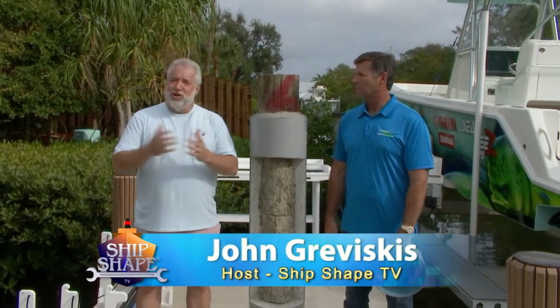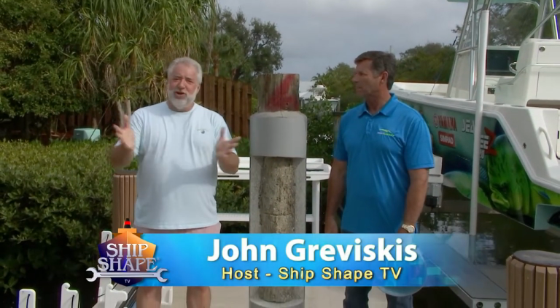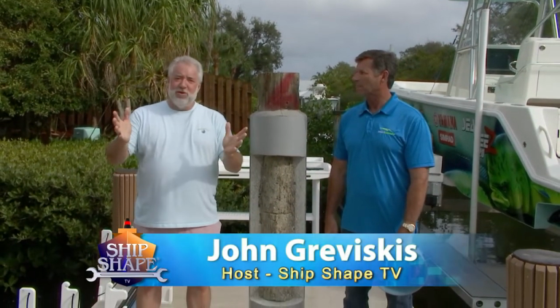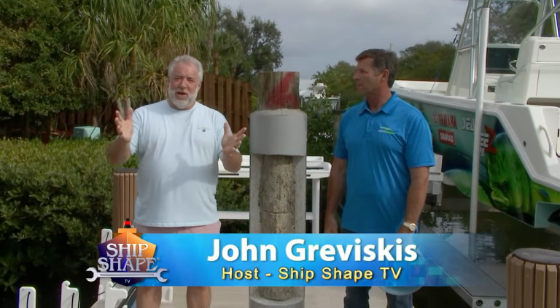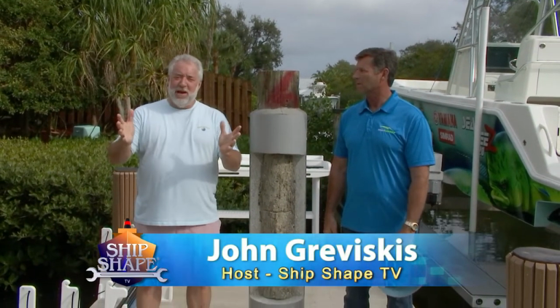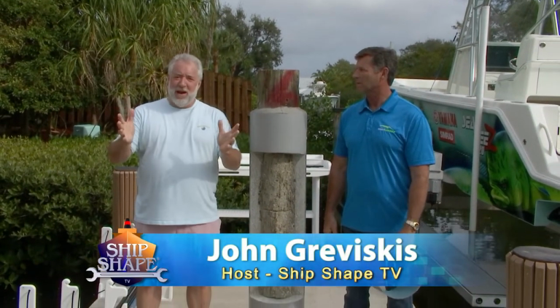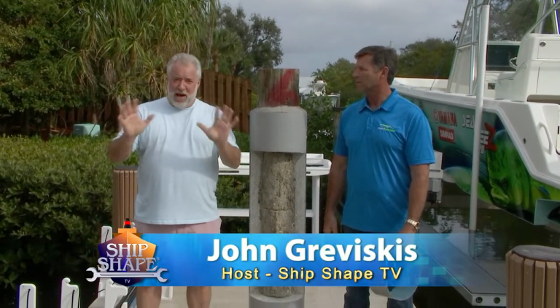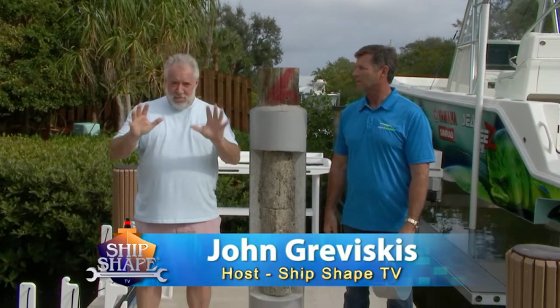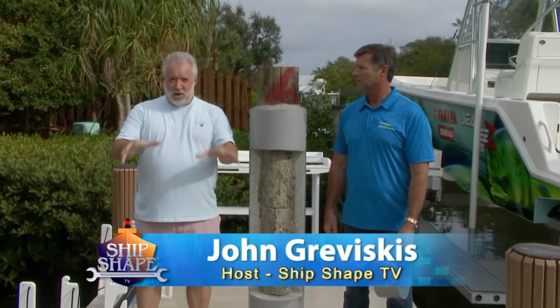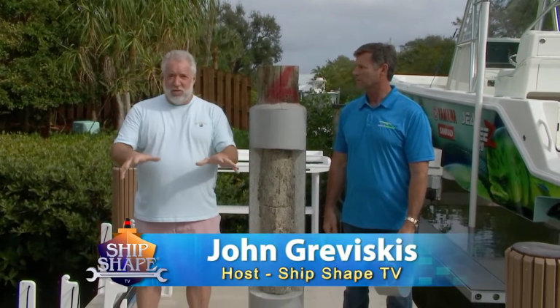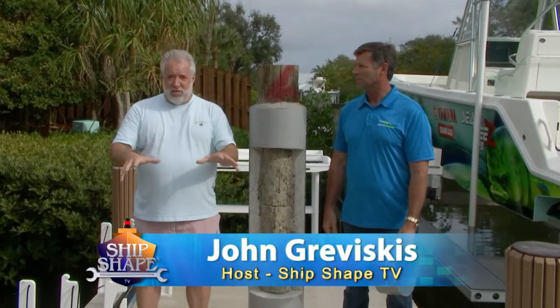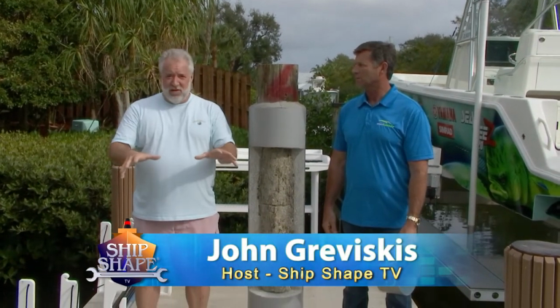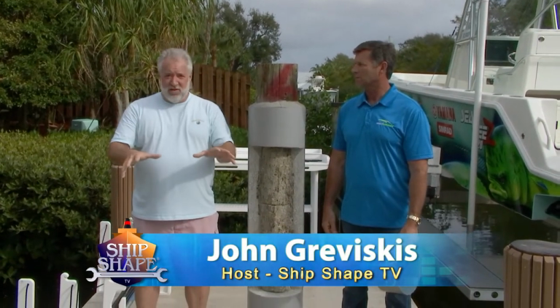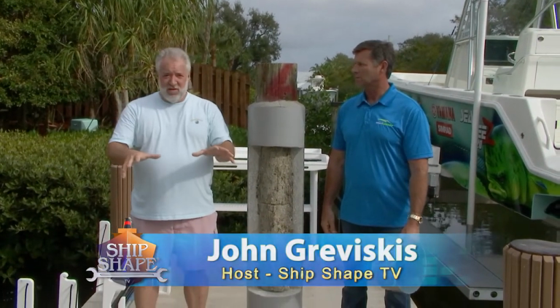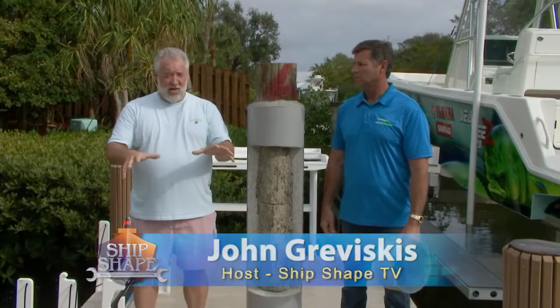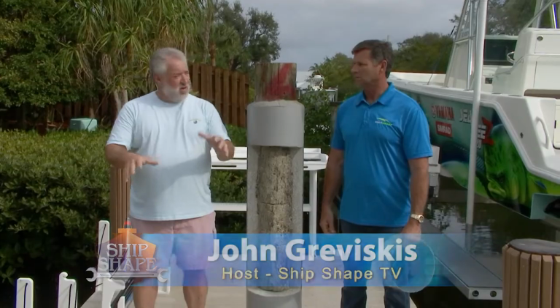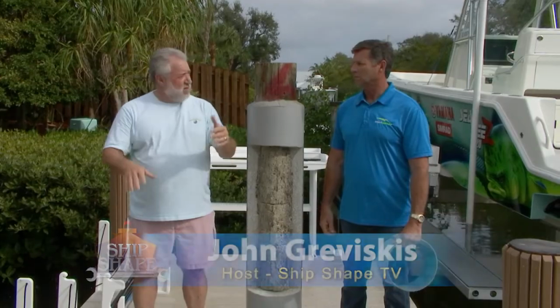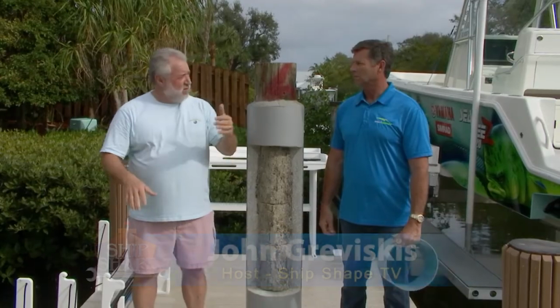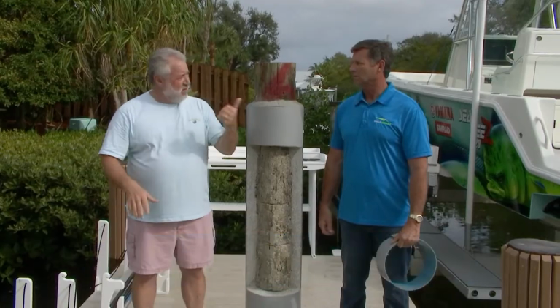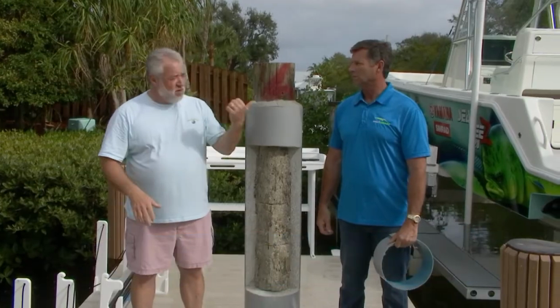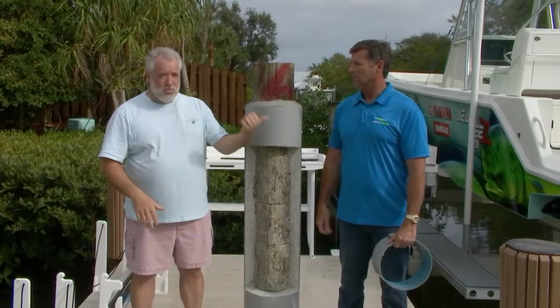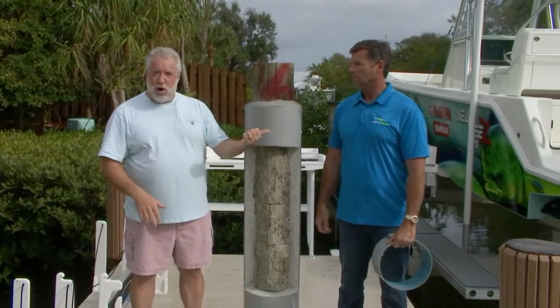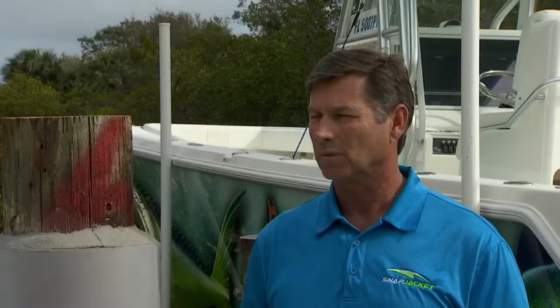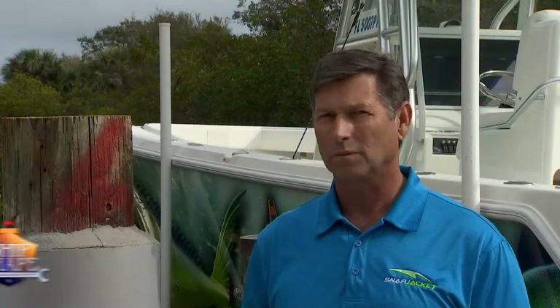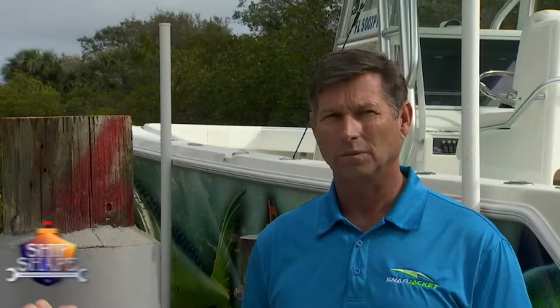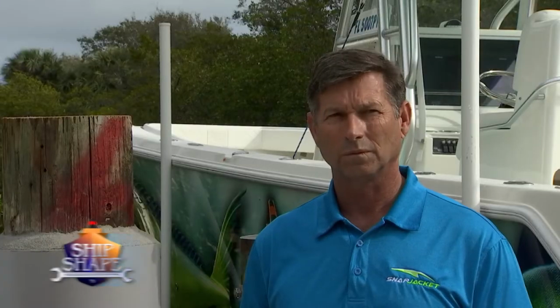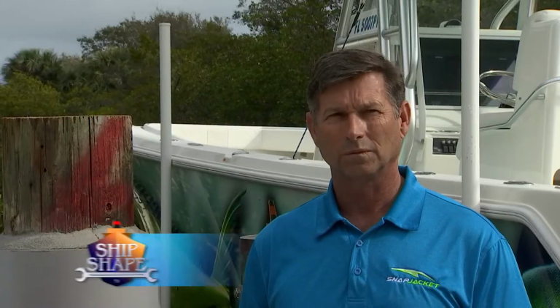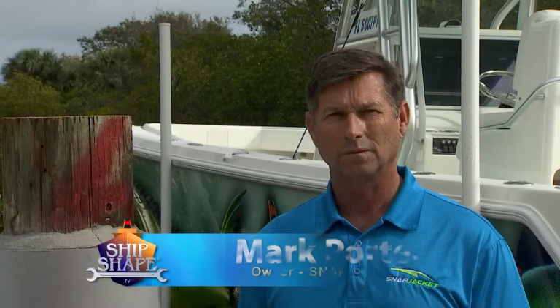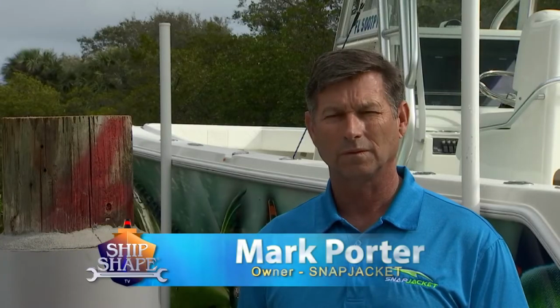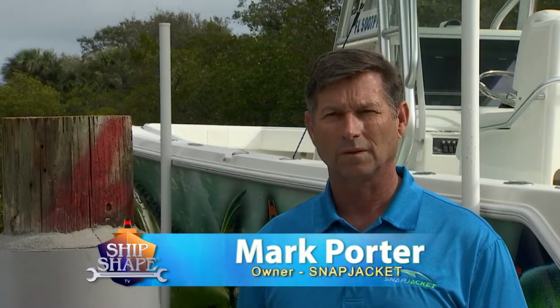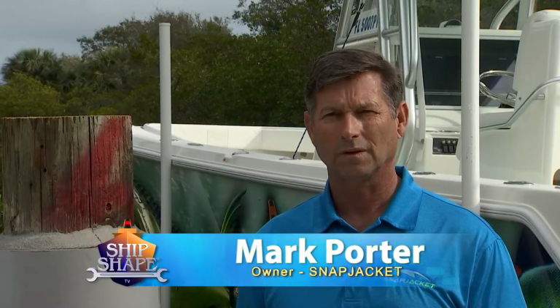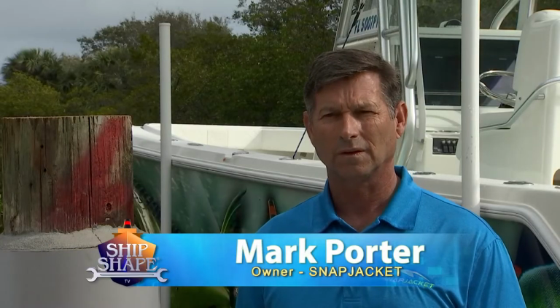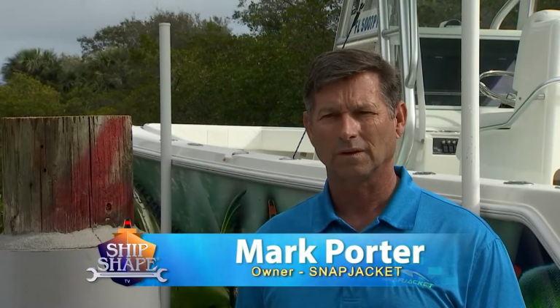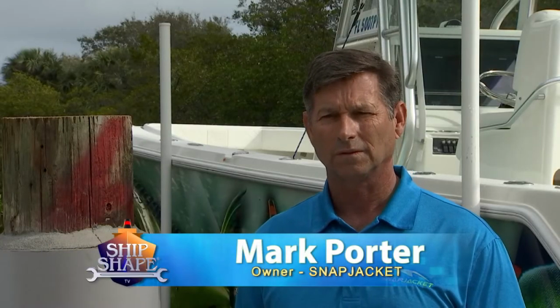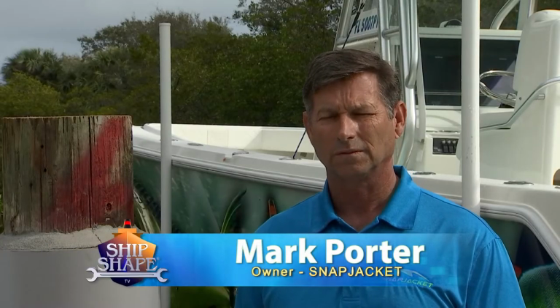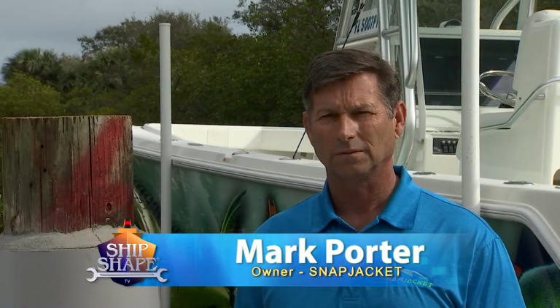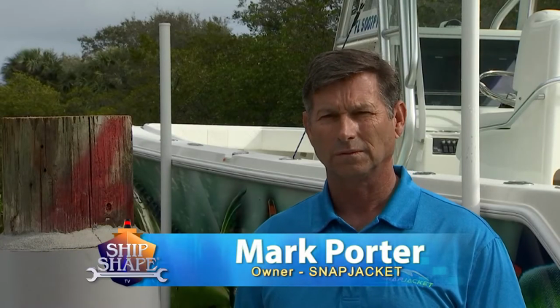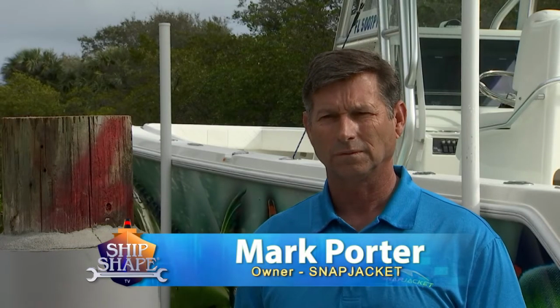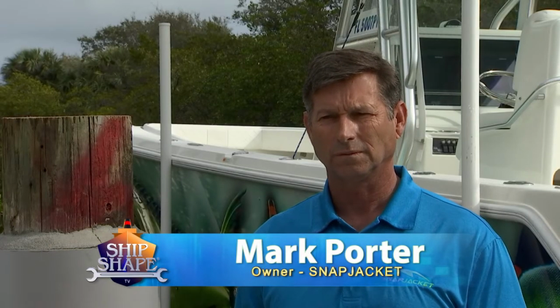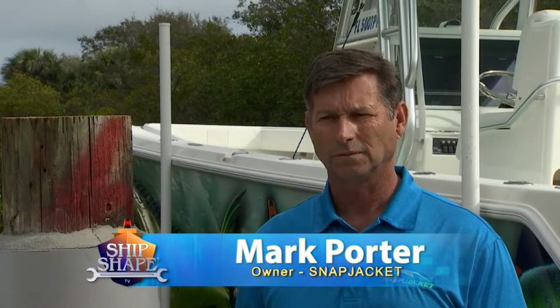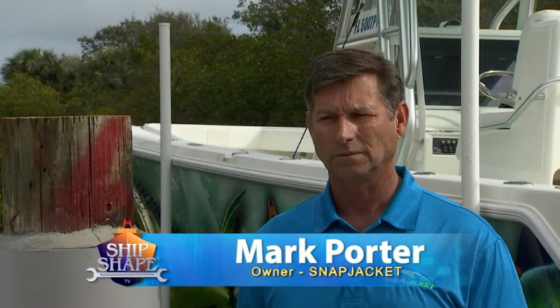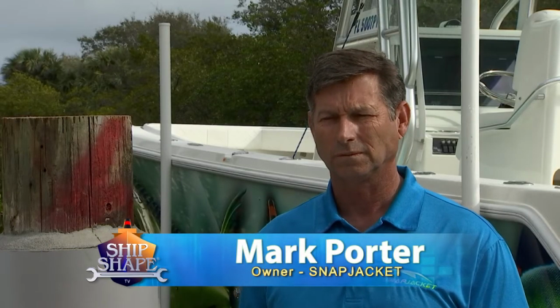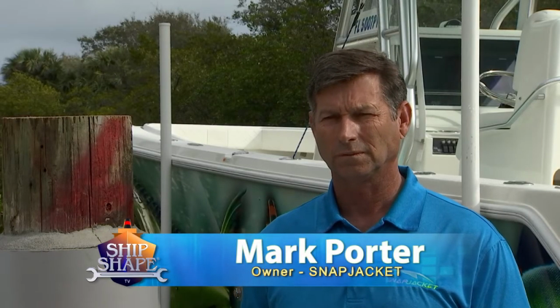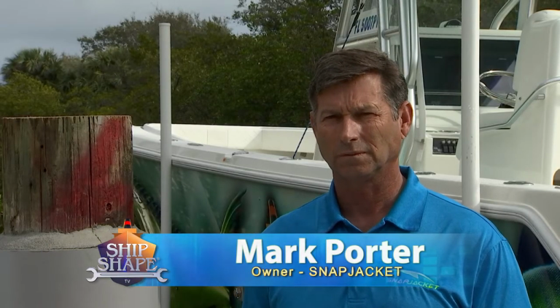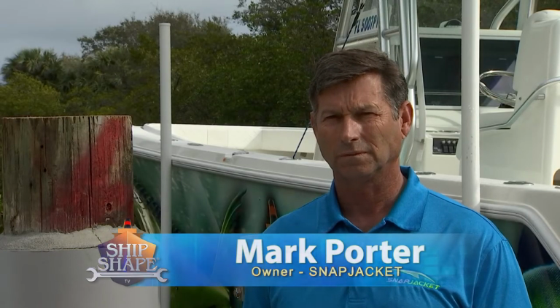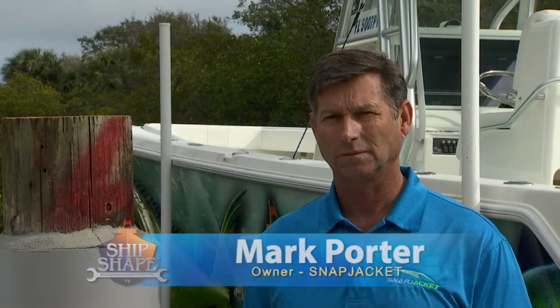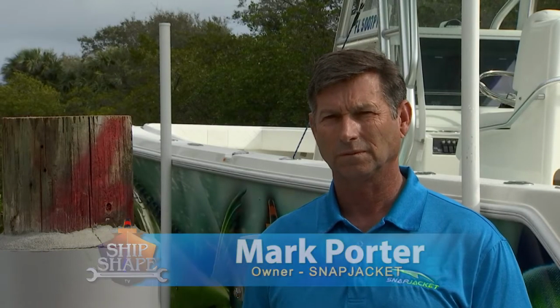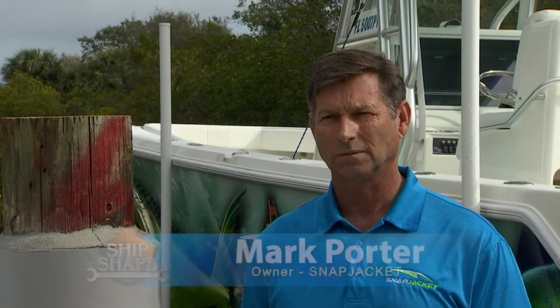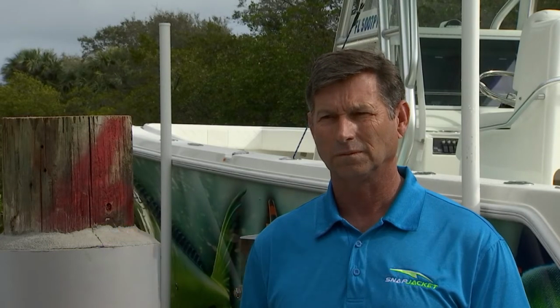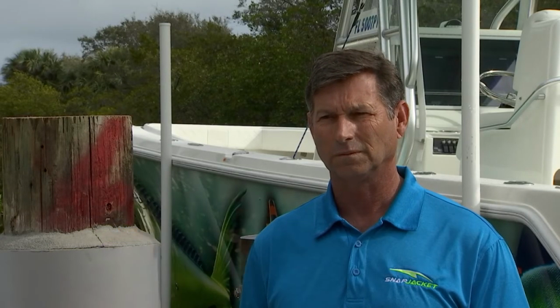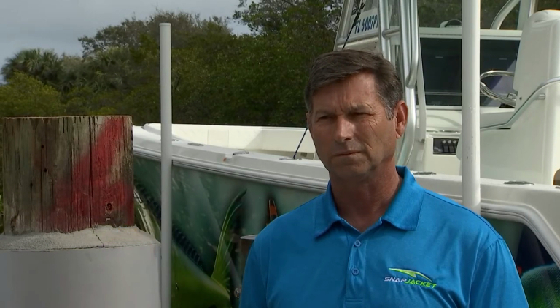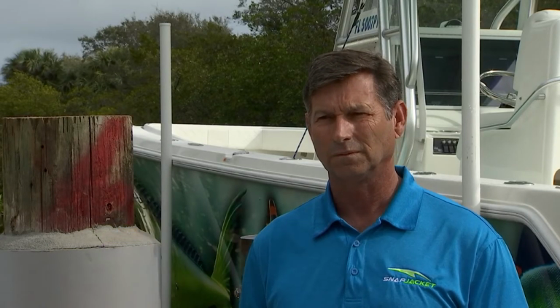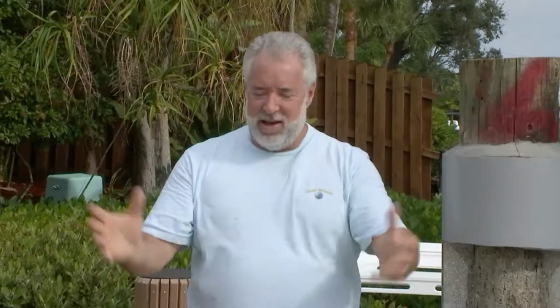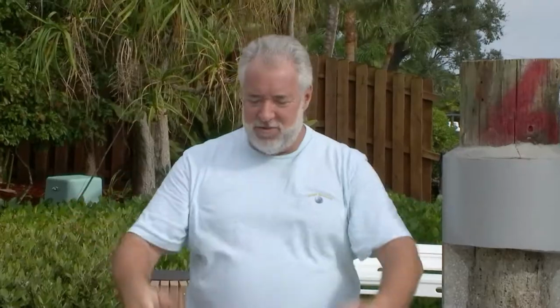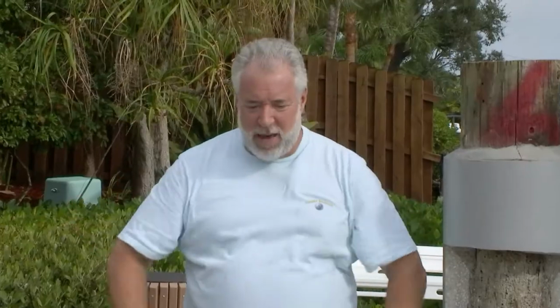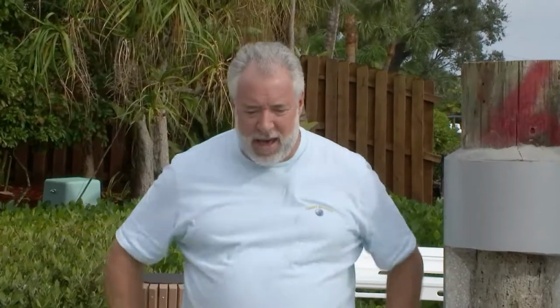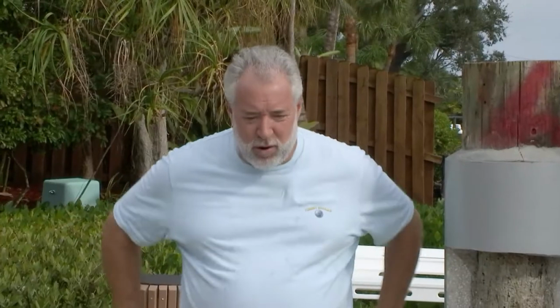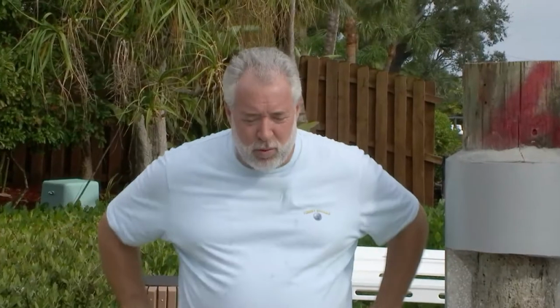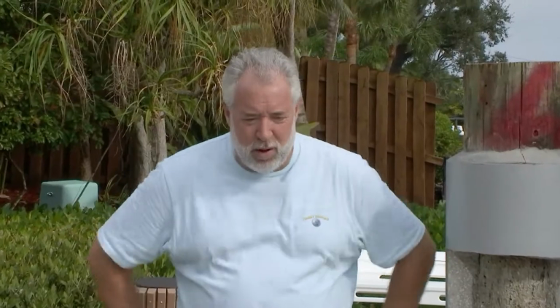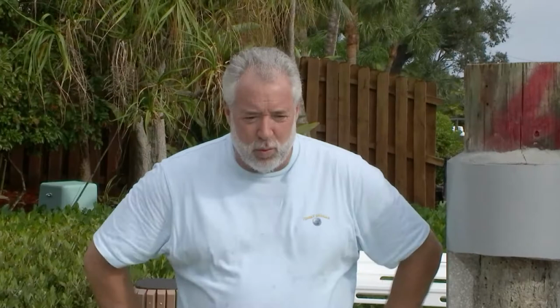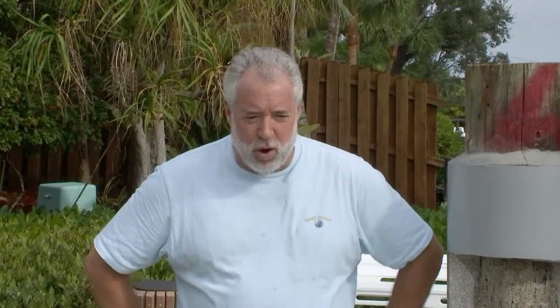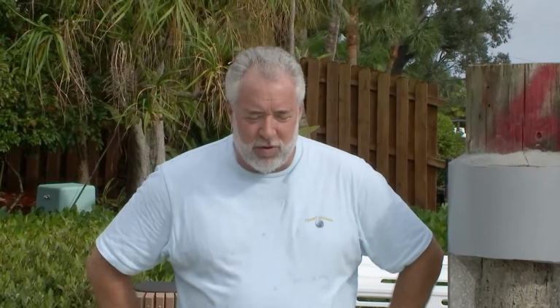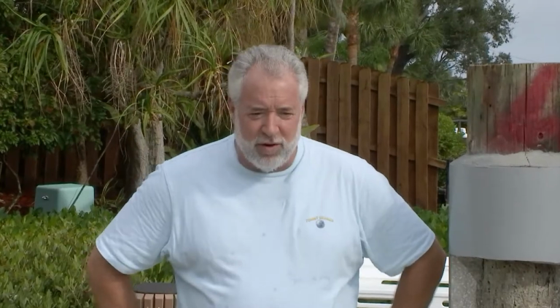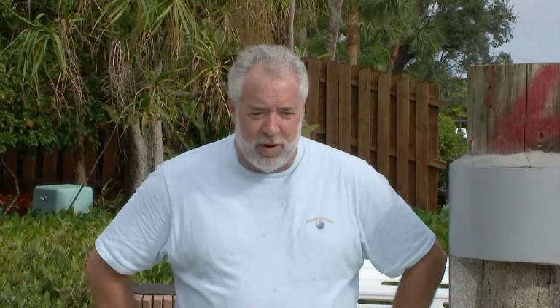Good deal, you made it! I'm John Graviscus, and this is Mark Horder from Snap Jacket. It's great to have you guys back around the waterfront.